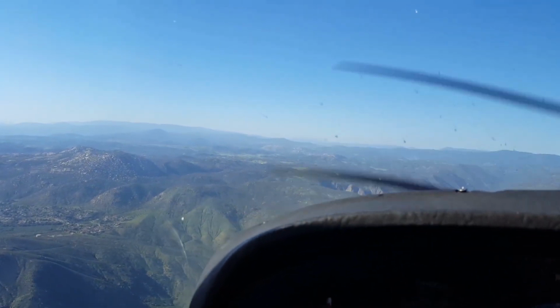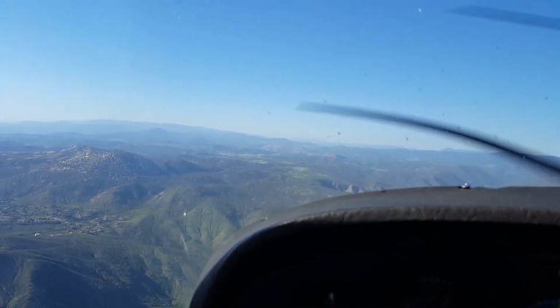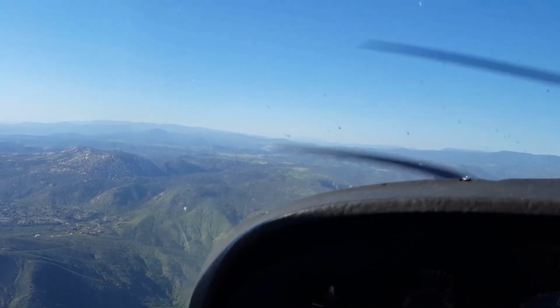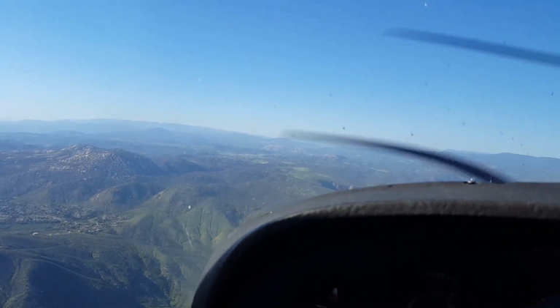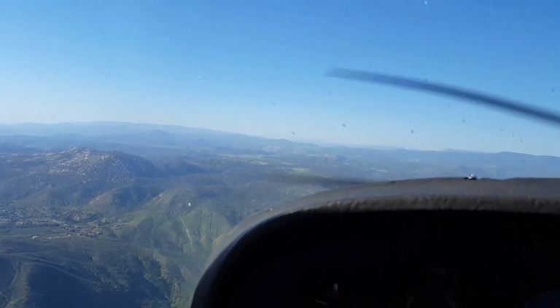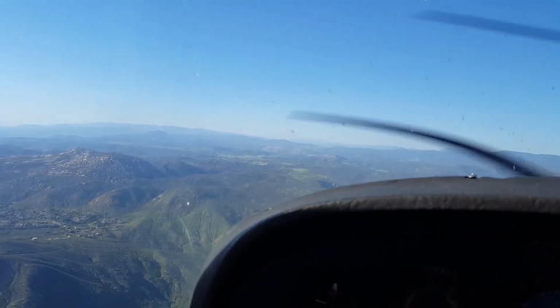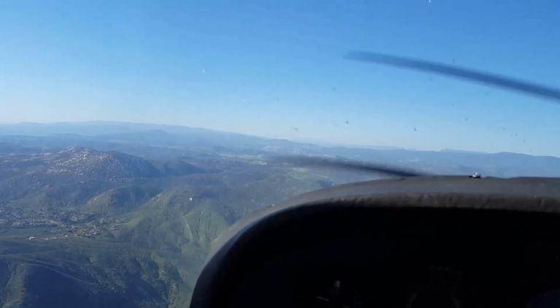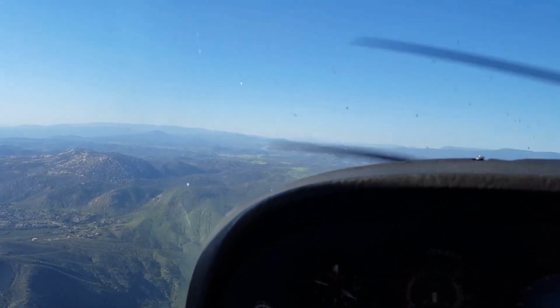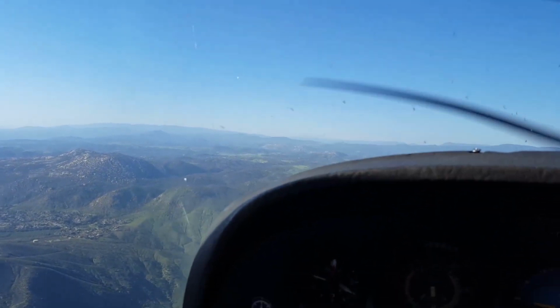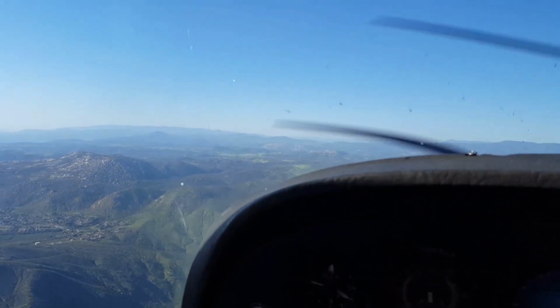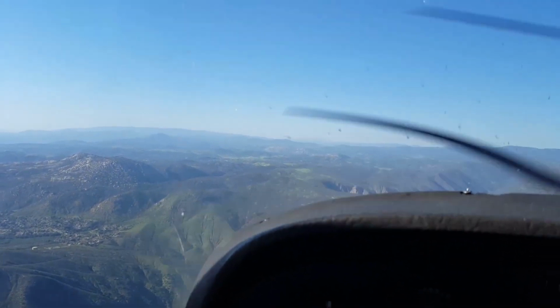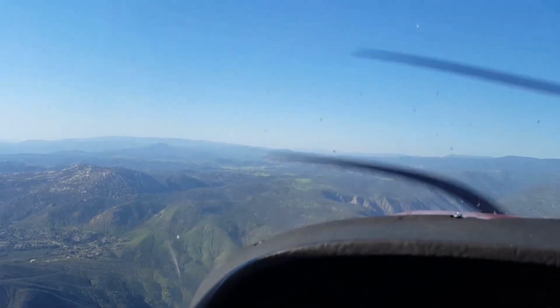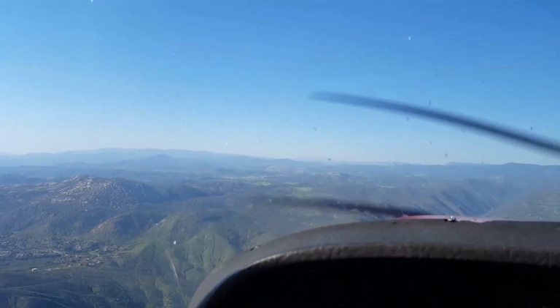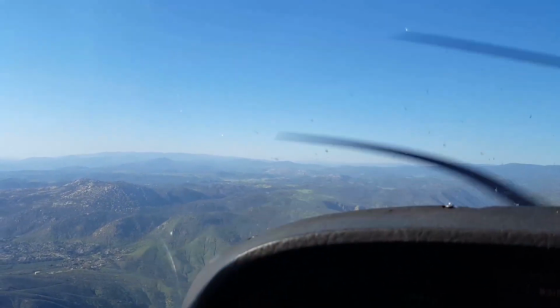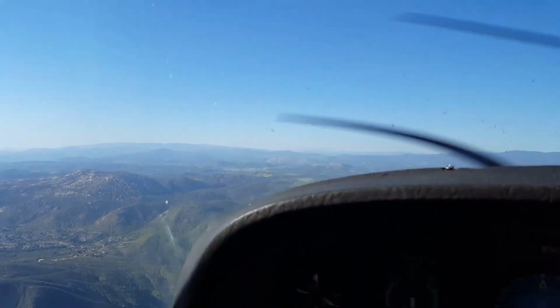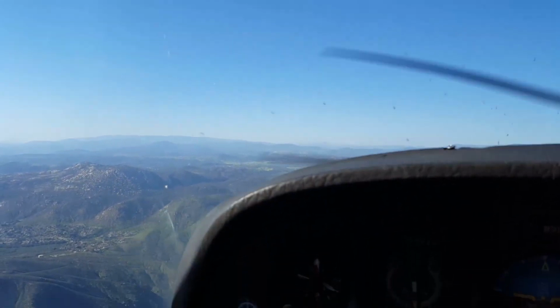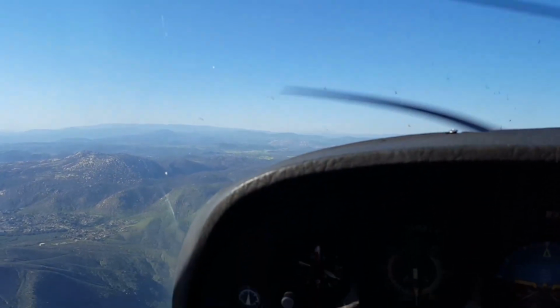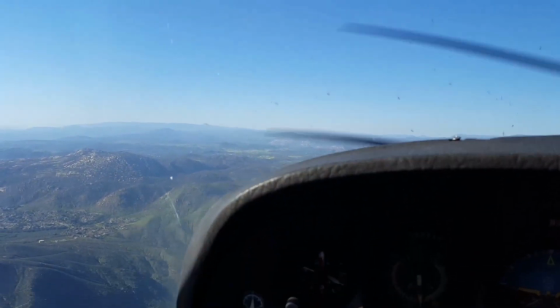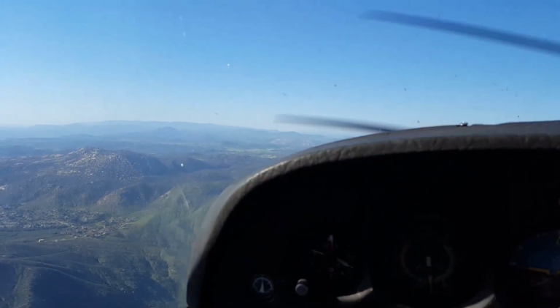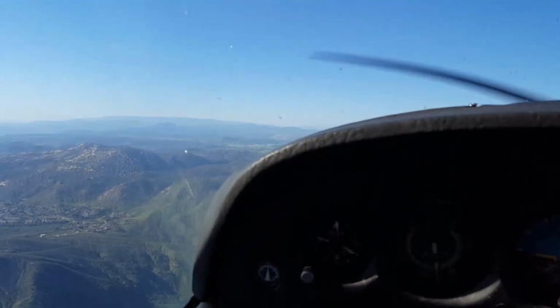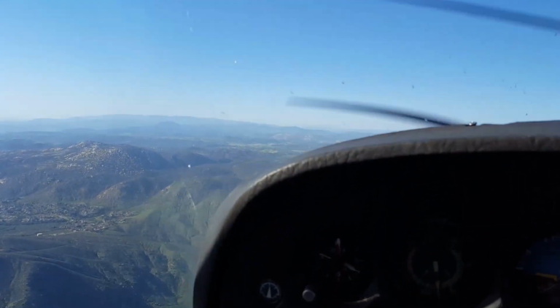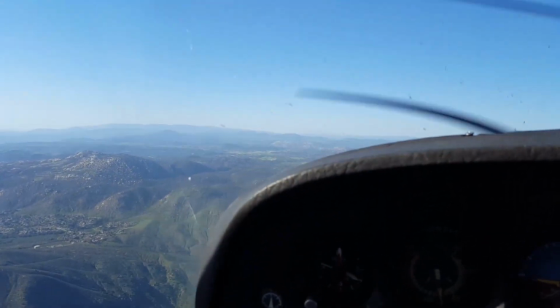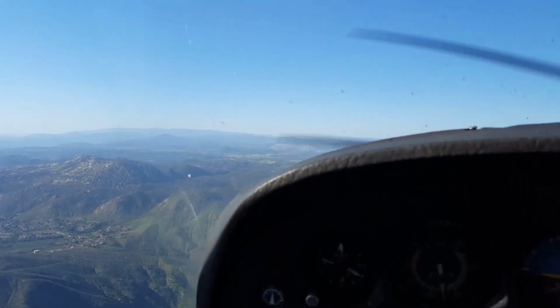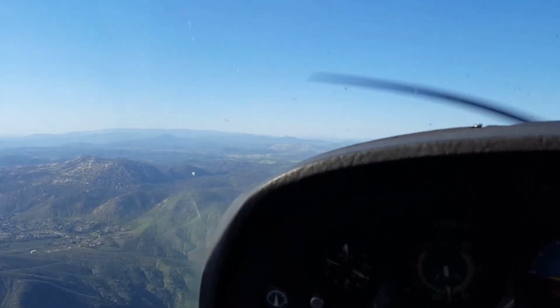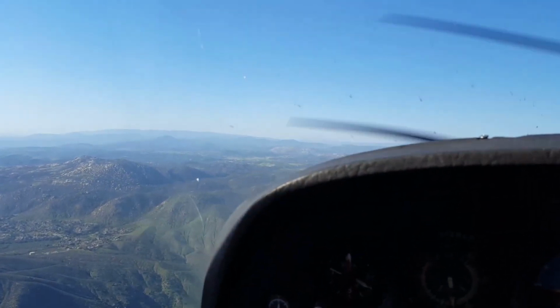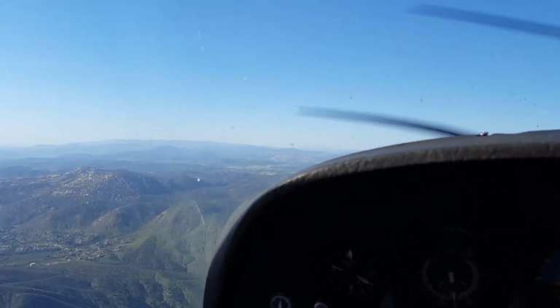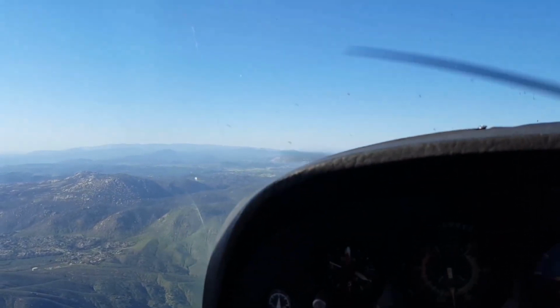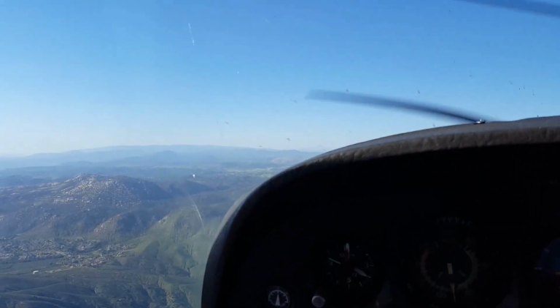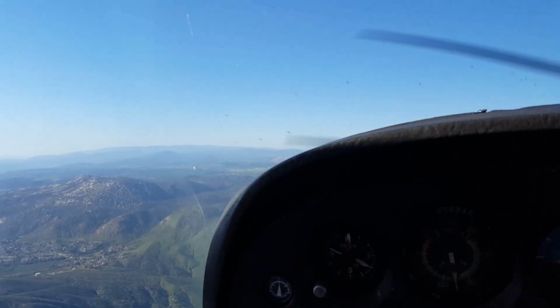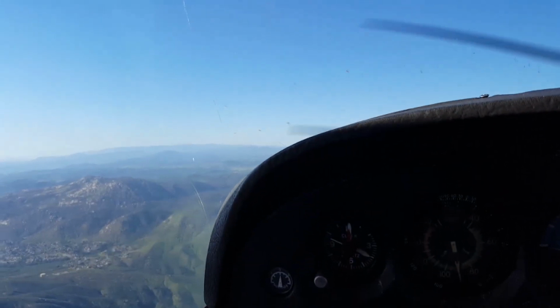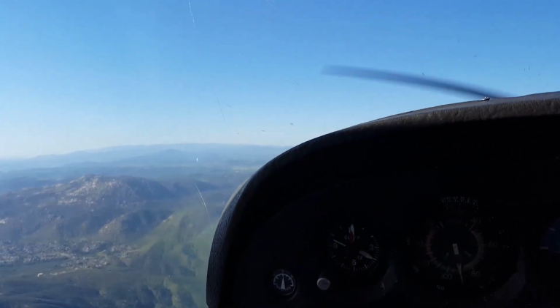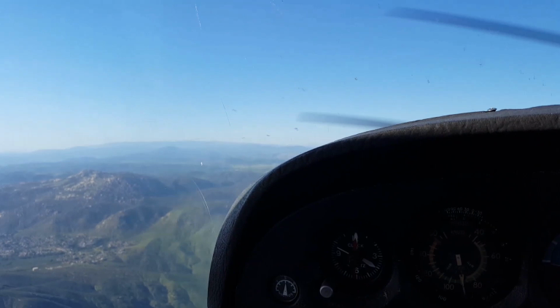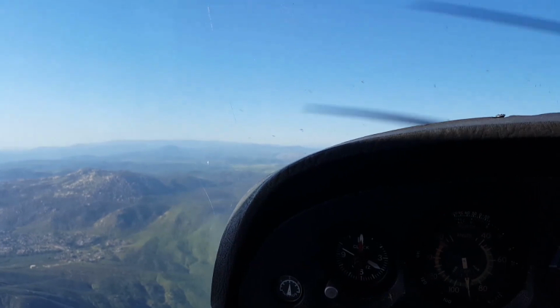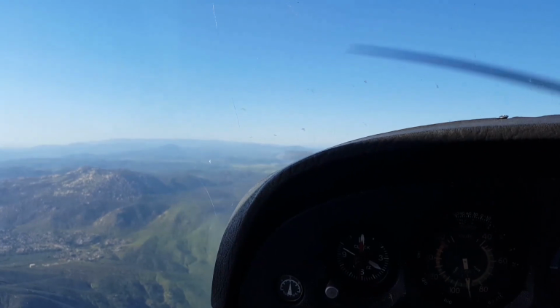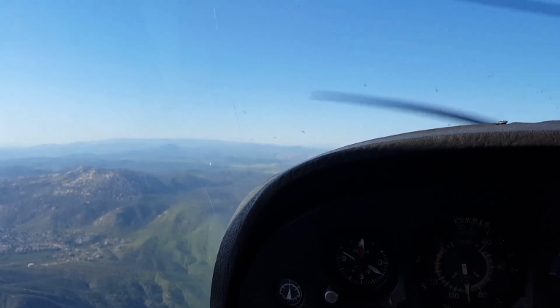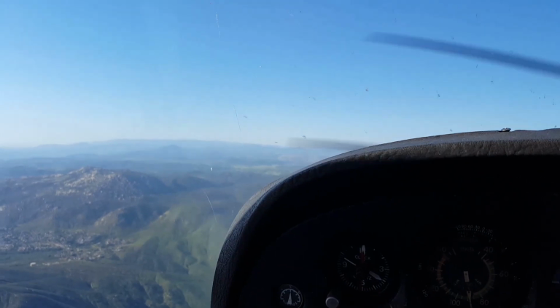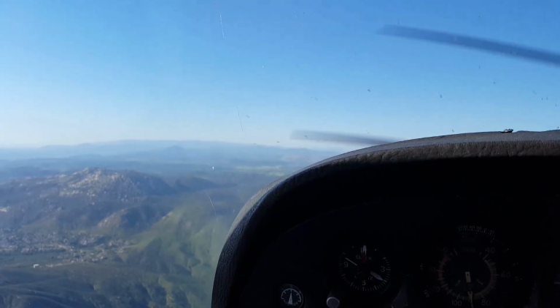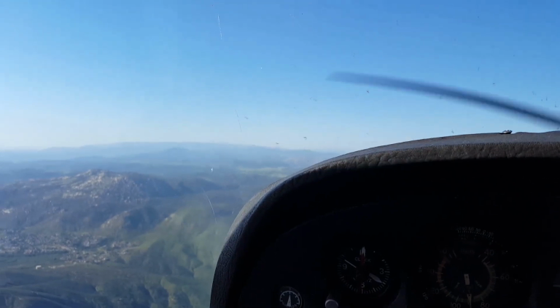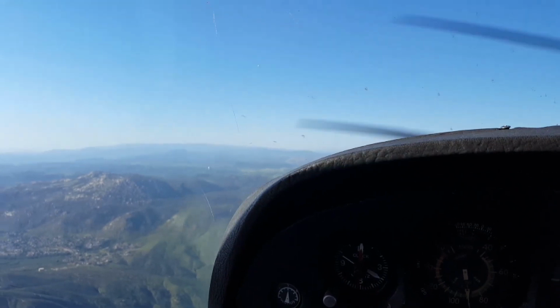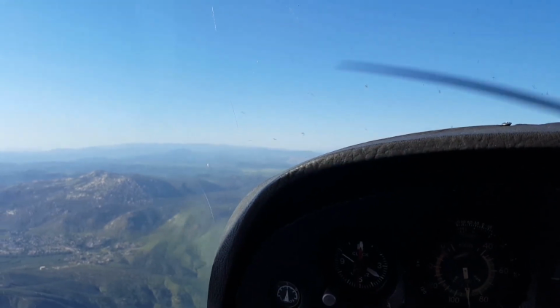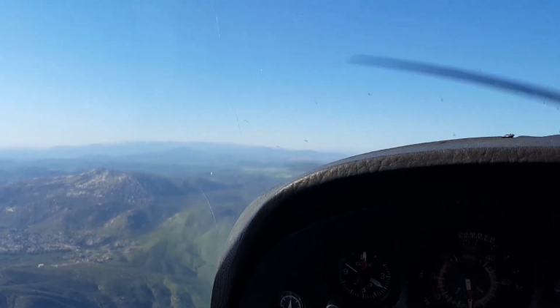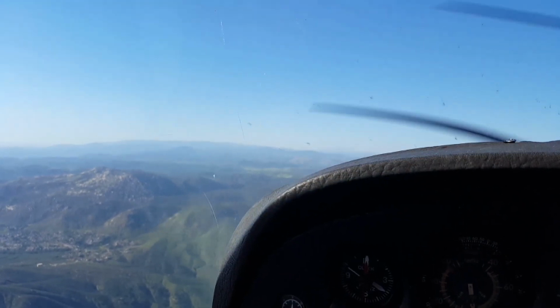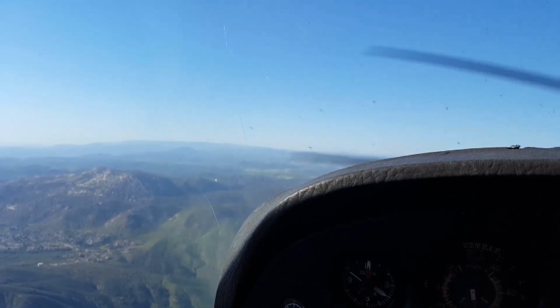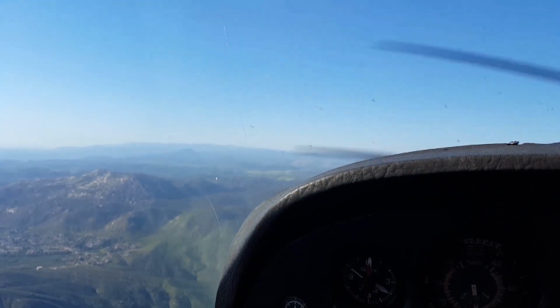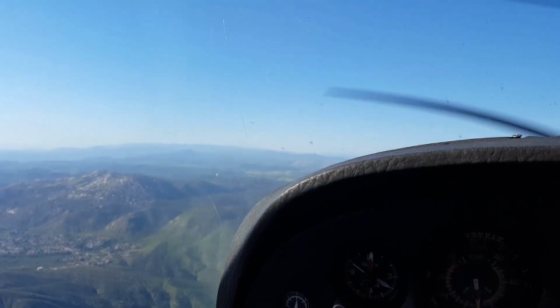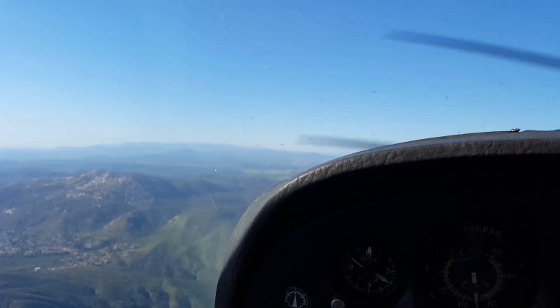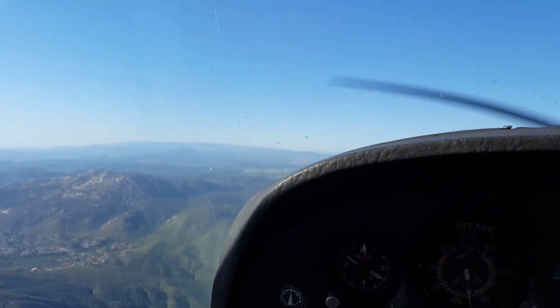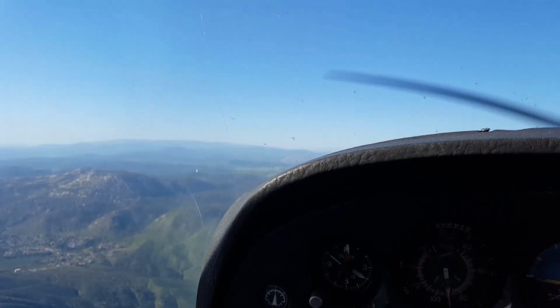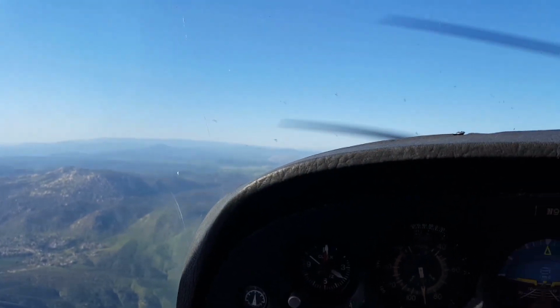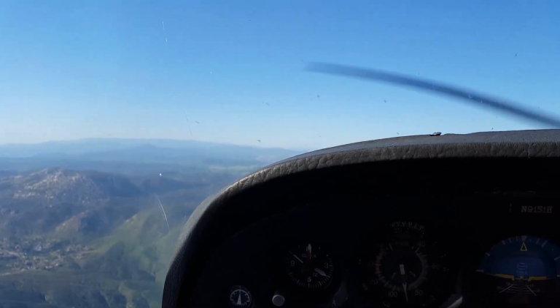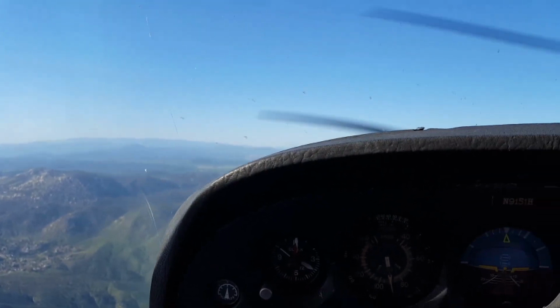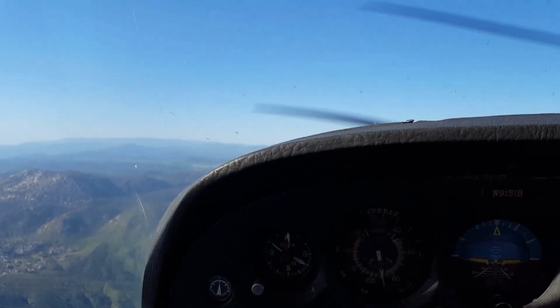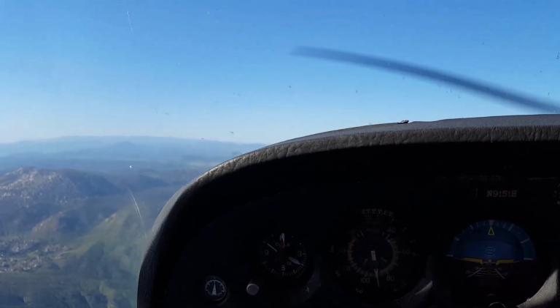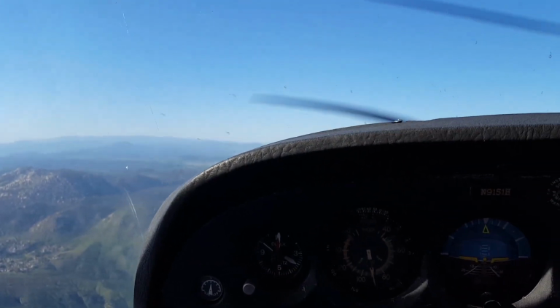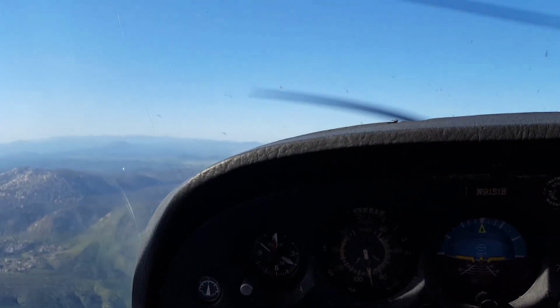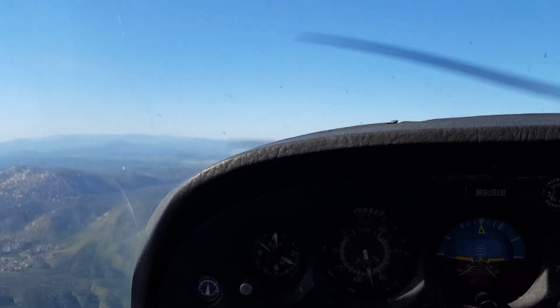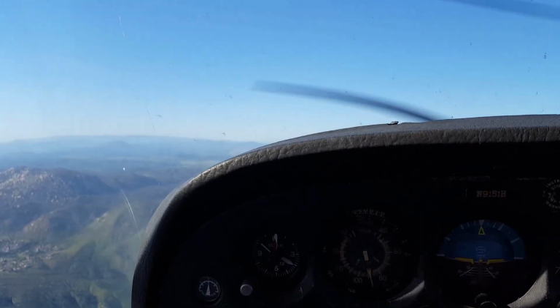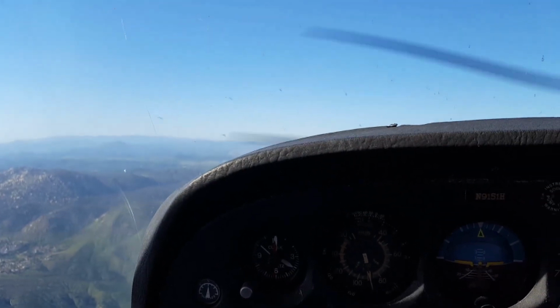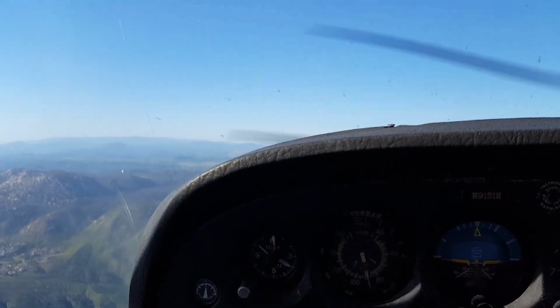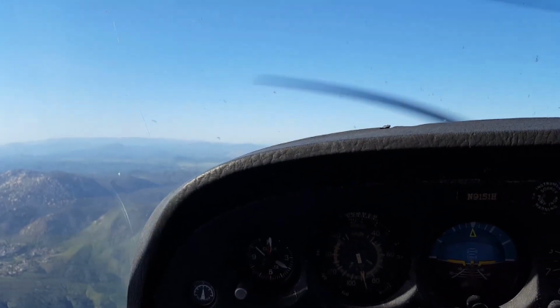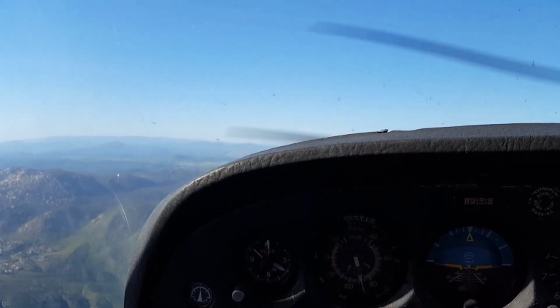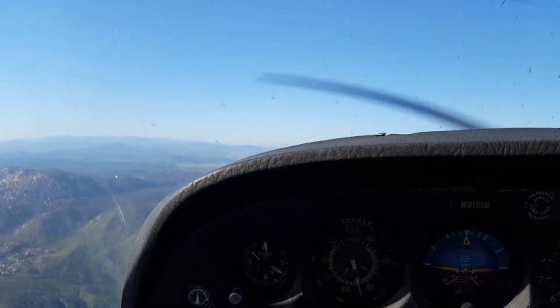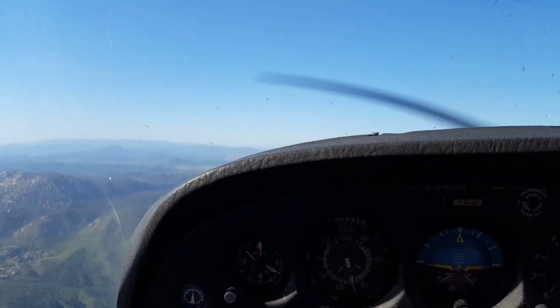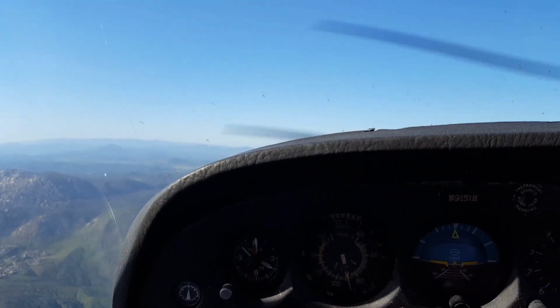We're looking at information Sierra. We've got the ATIS for Ramona and they have information Sierra, so we're going to go ahead and give them a call here.